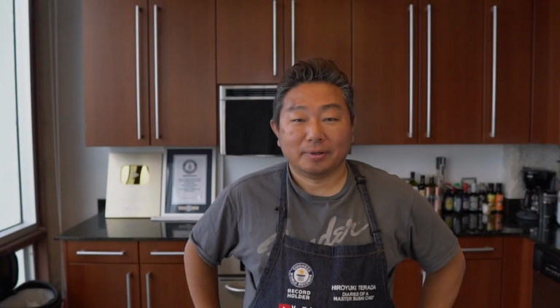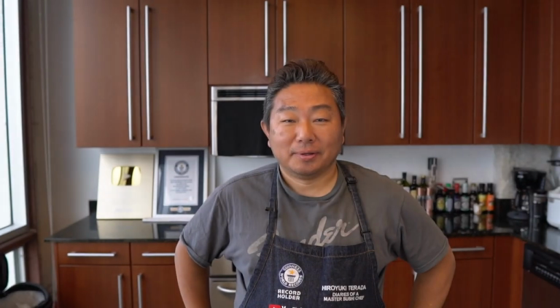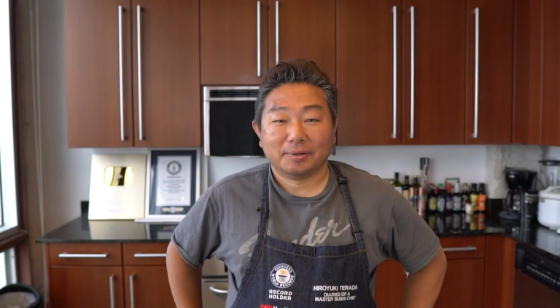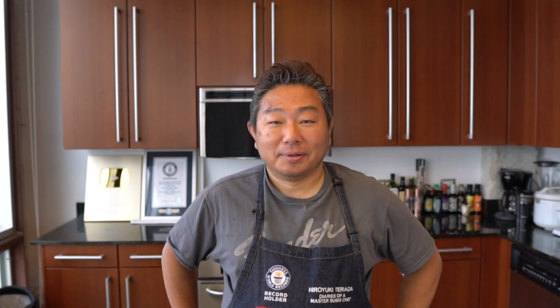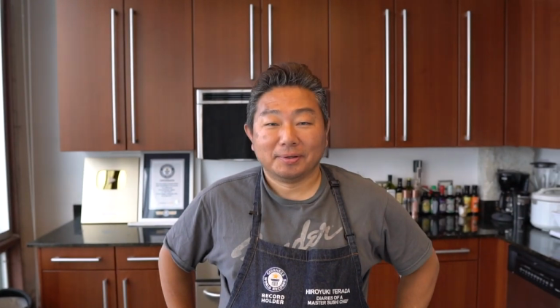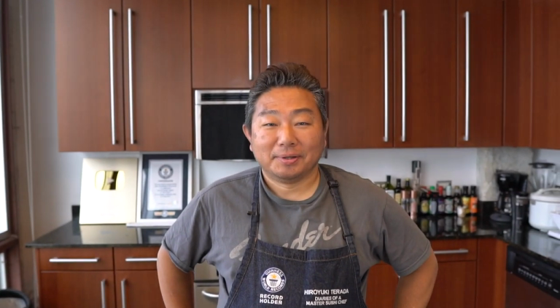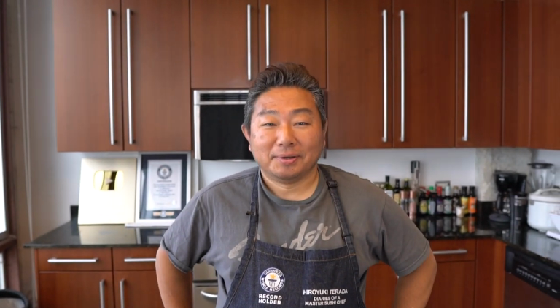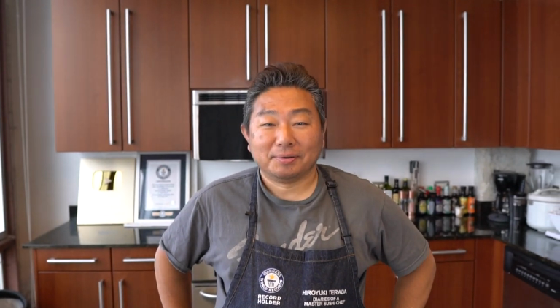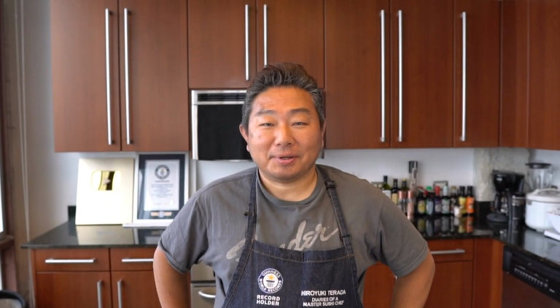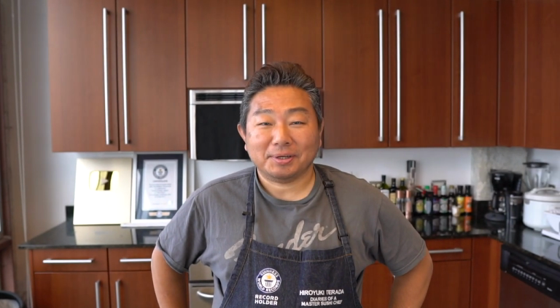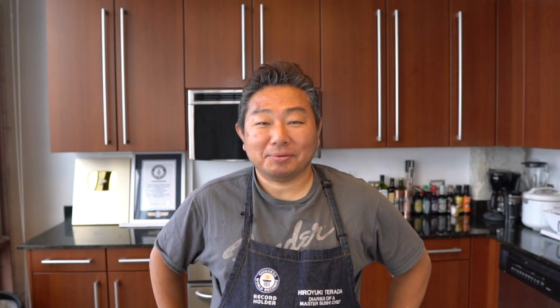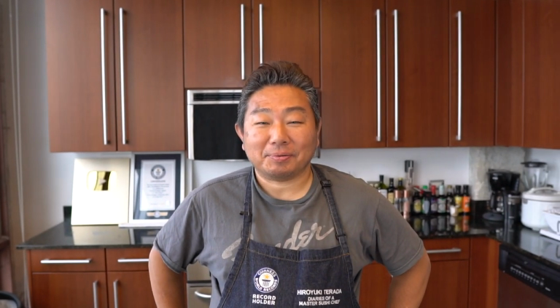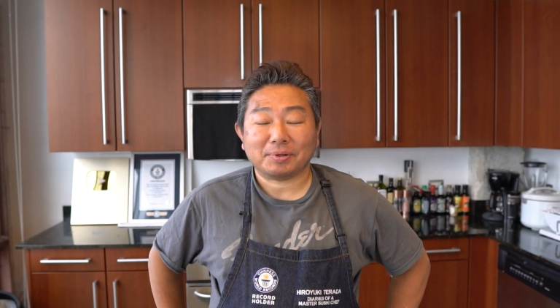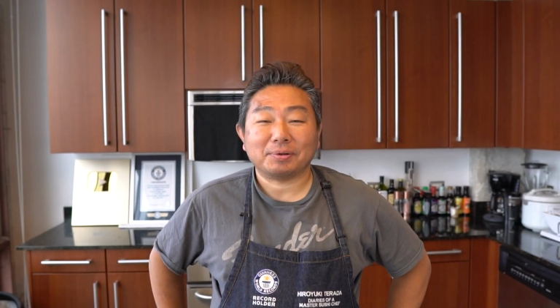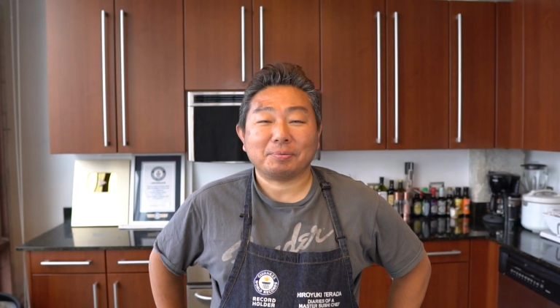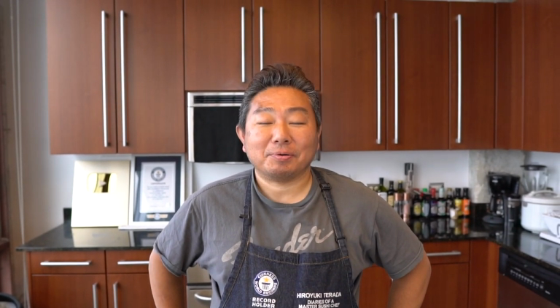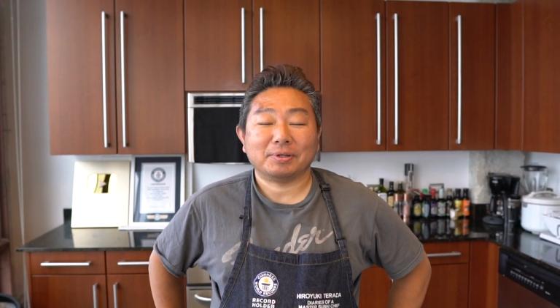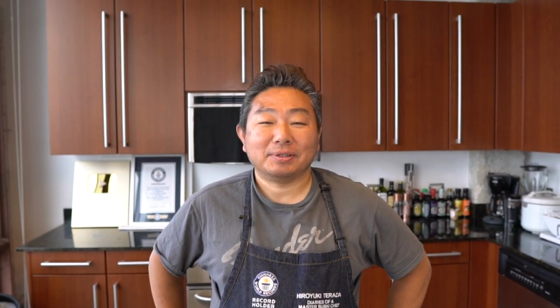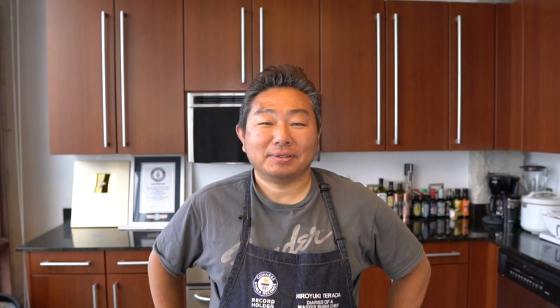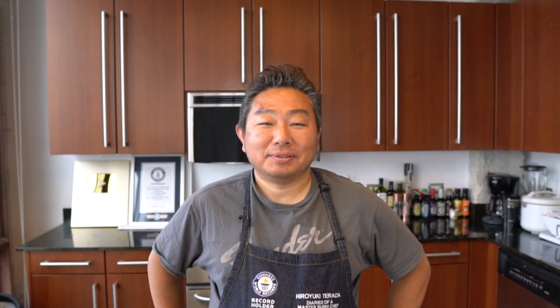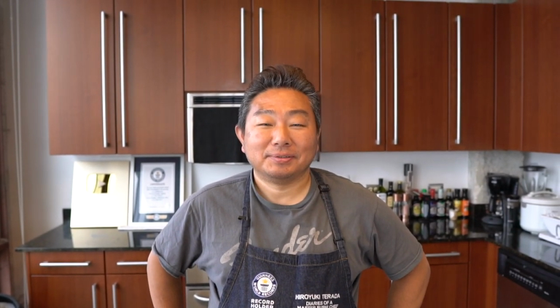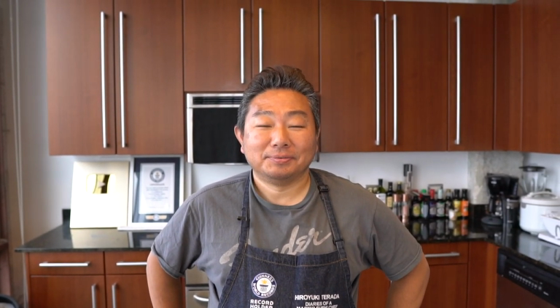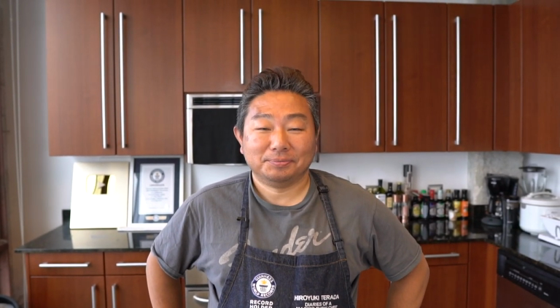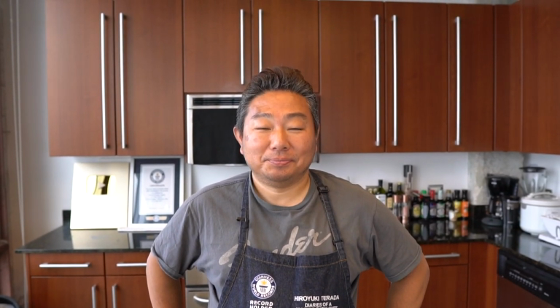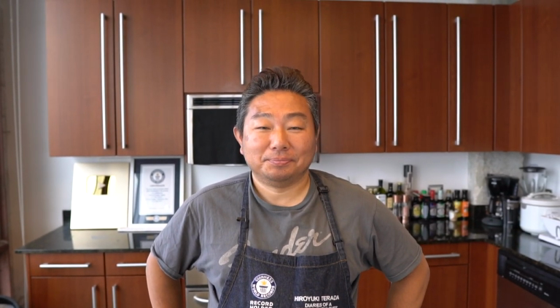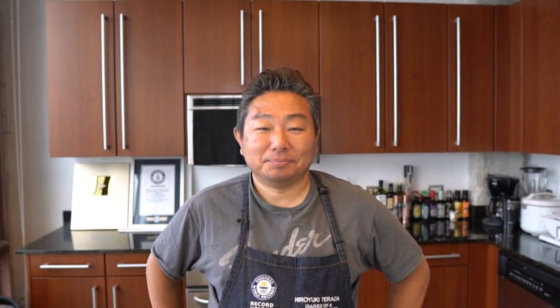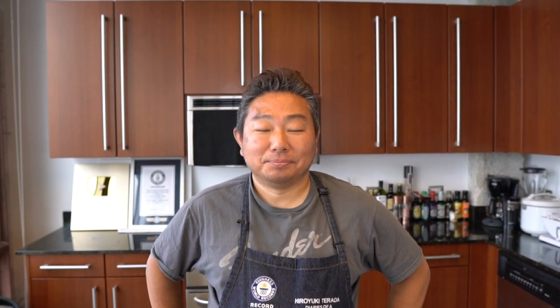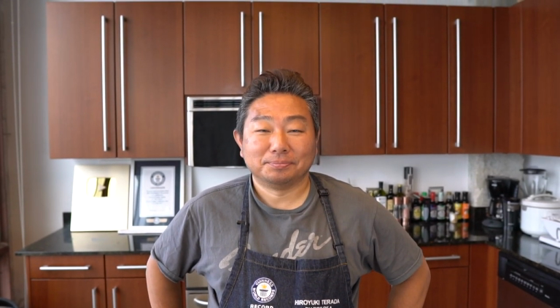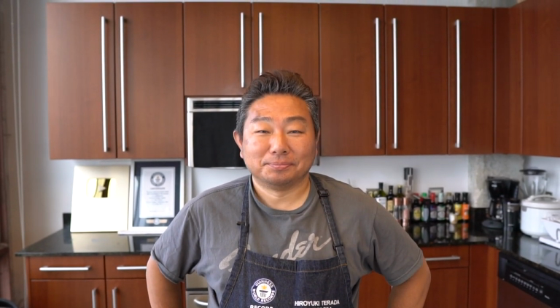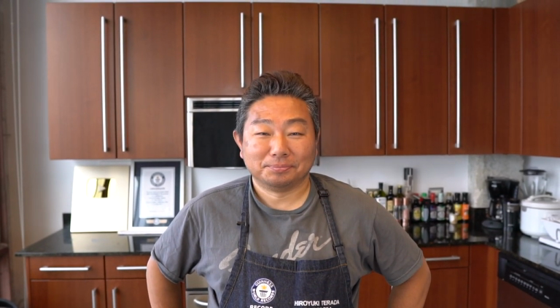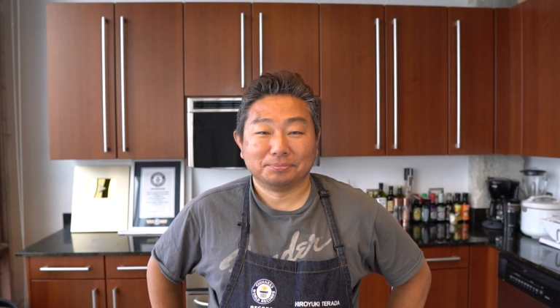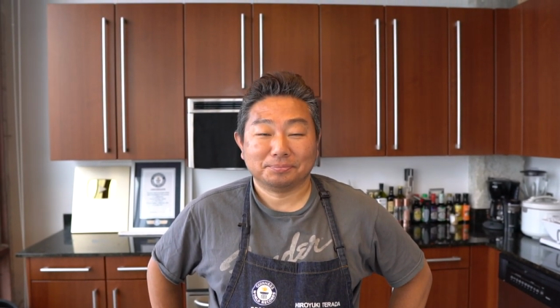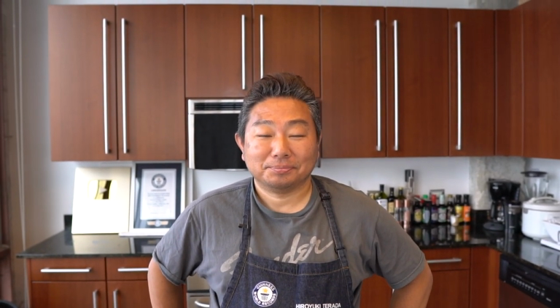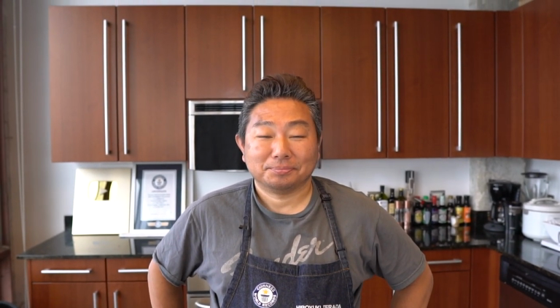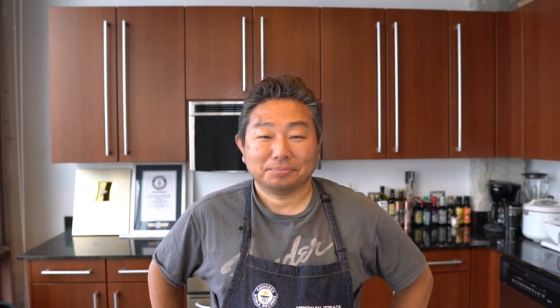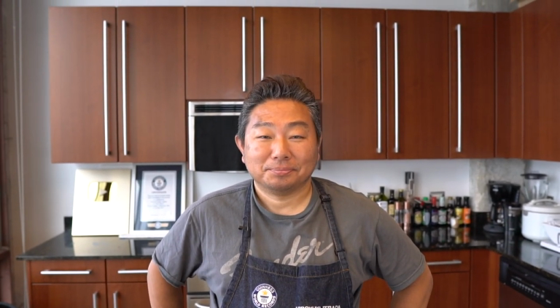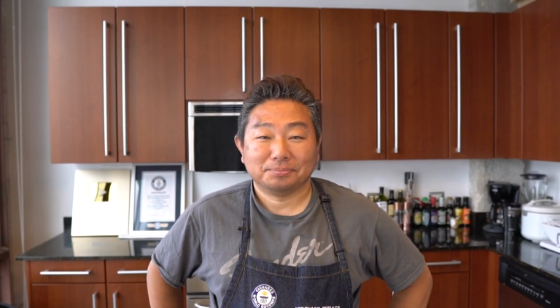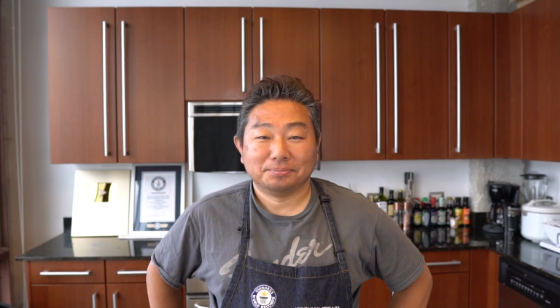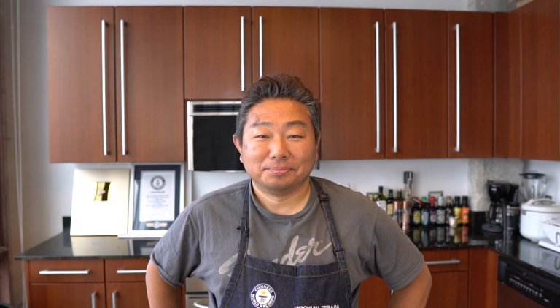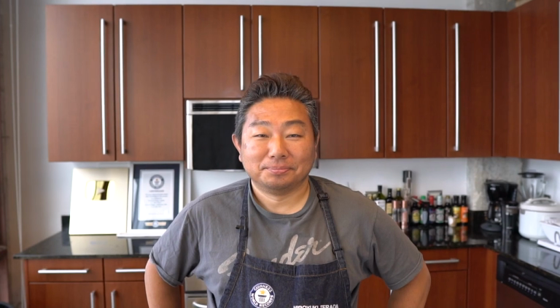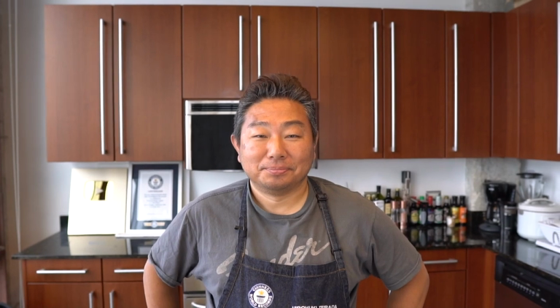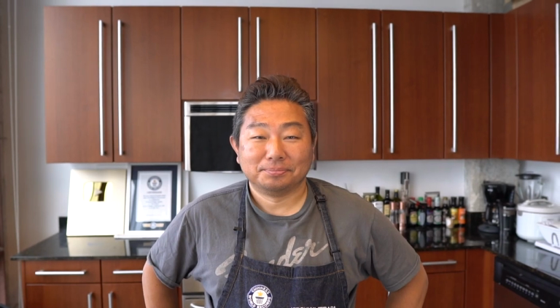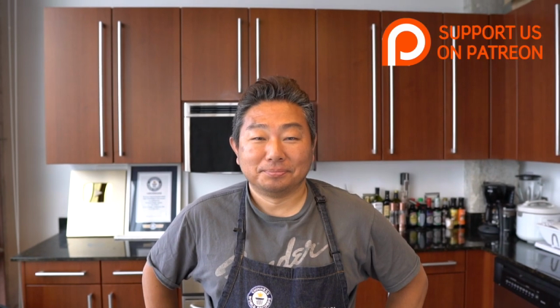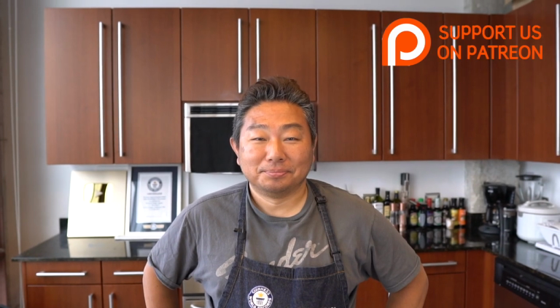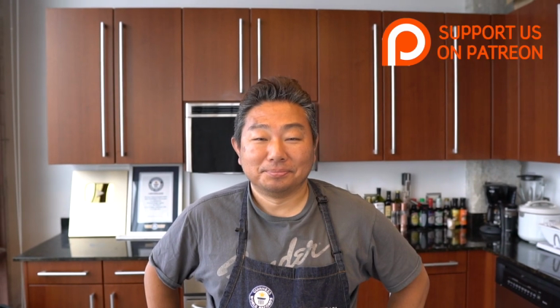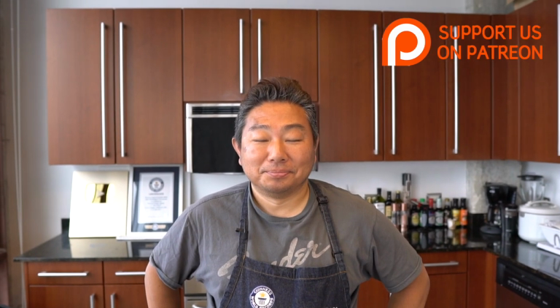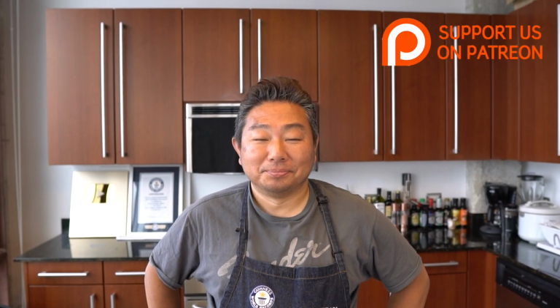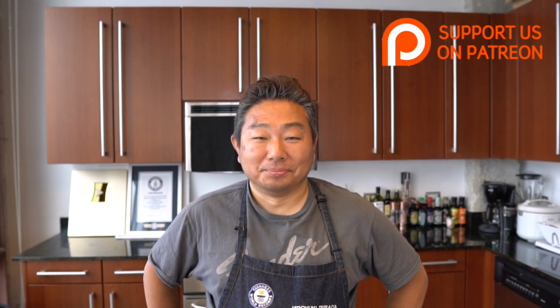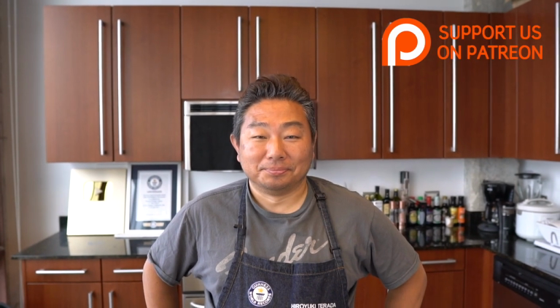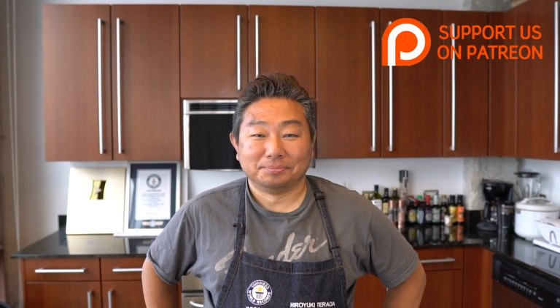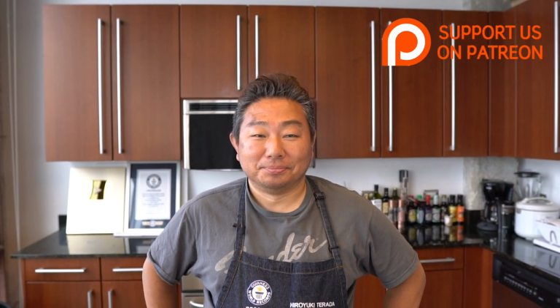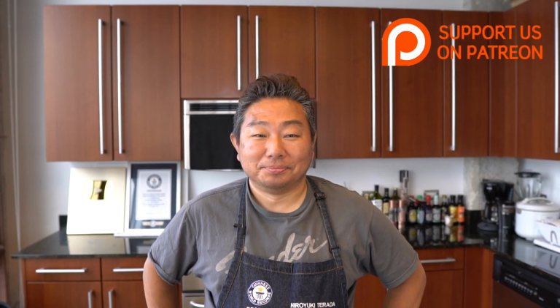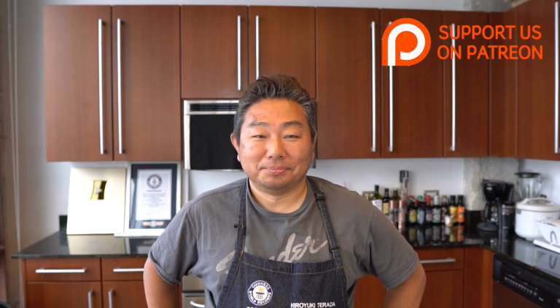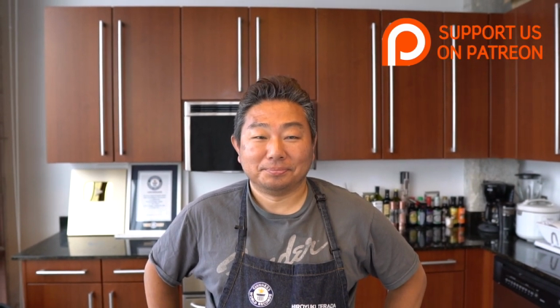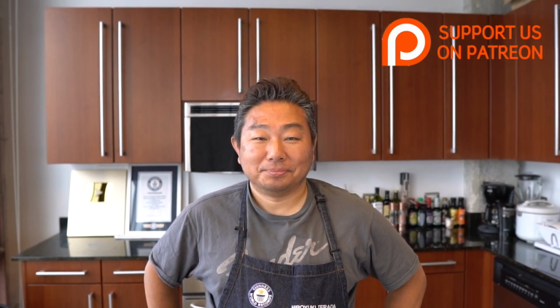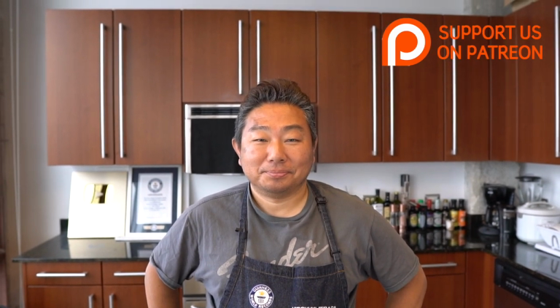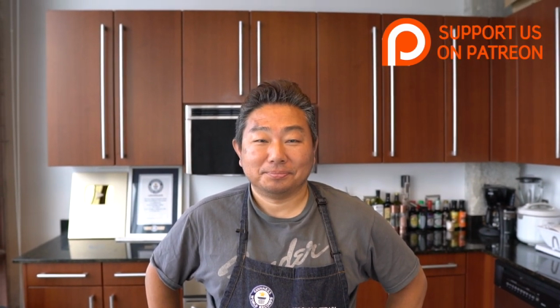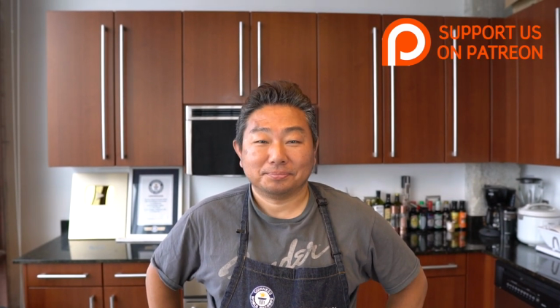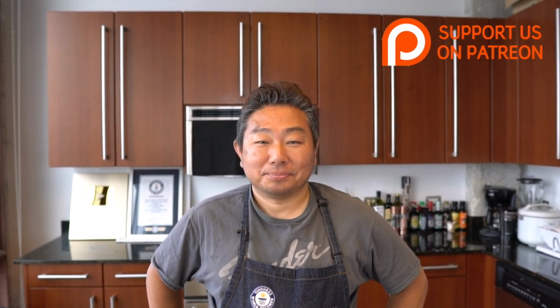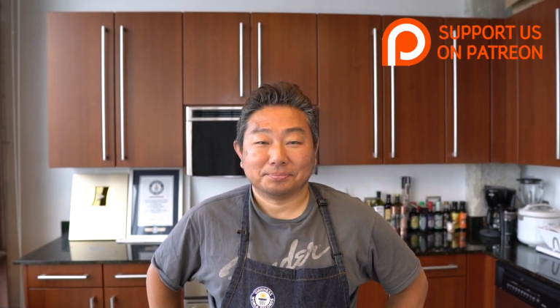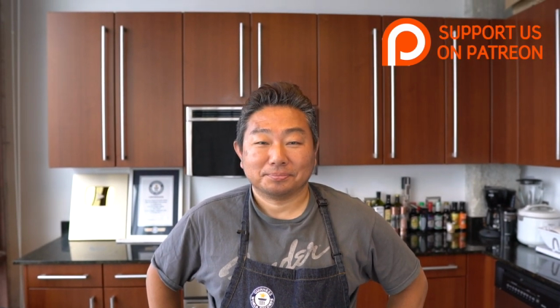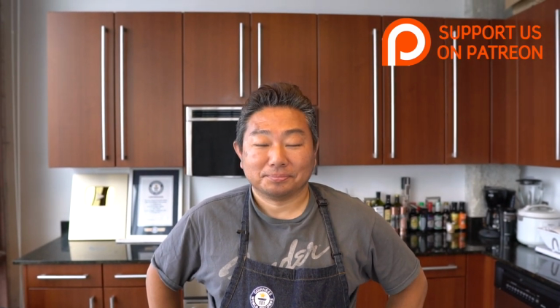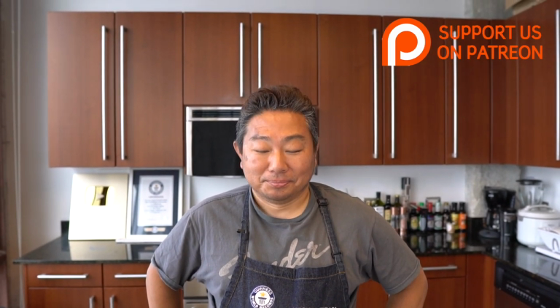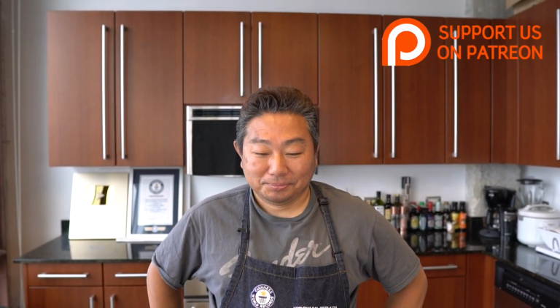Good afternoon everyone. Good afternoon to you. Welcome to another delicious recipe. Tell us, Hiro, what are we doing today?